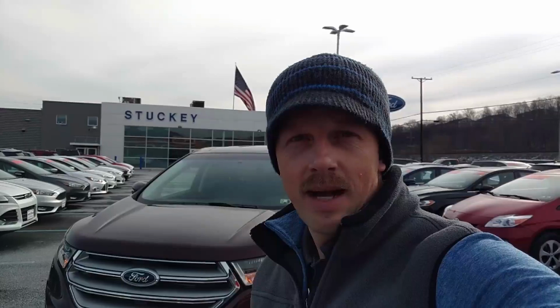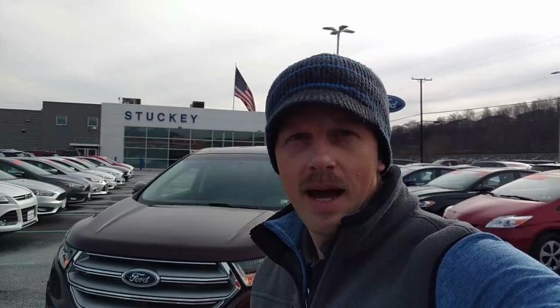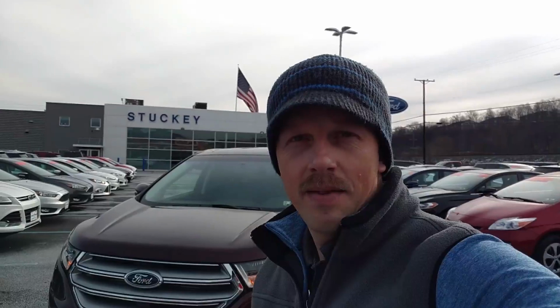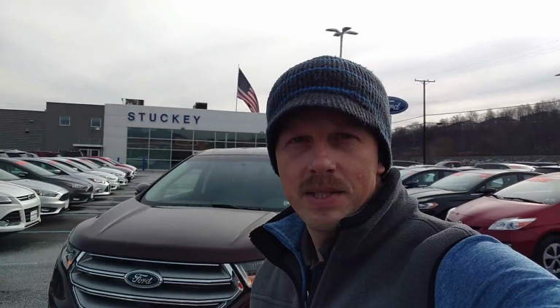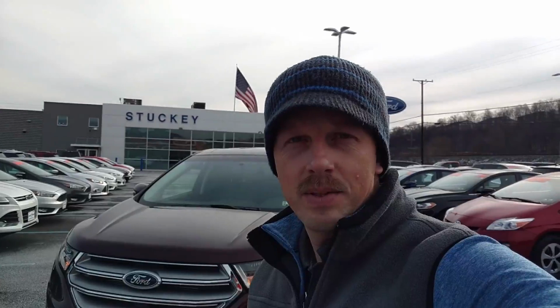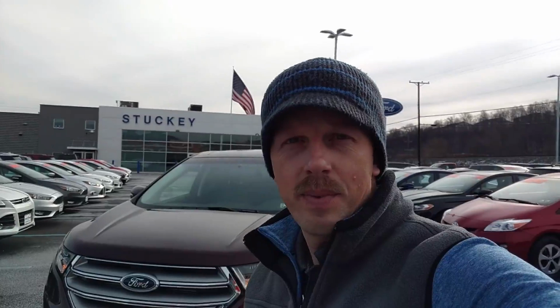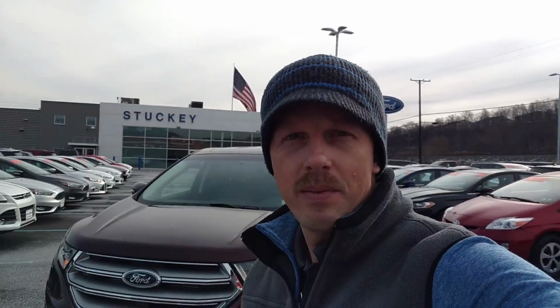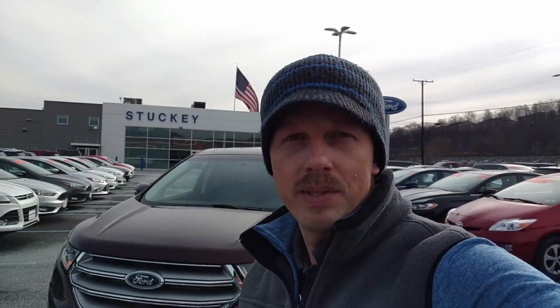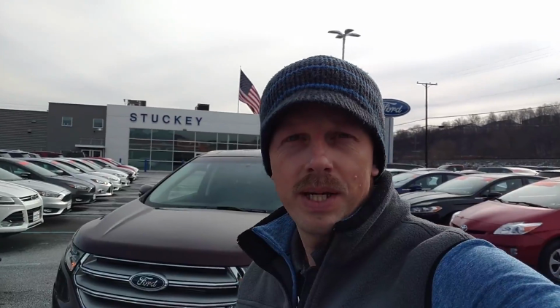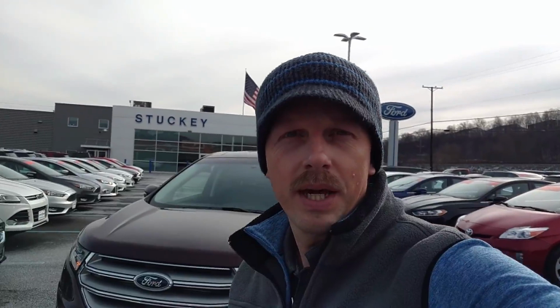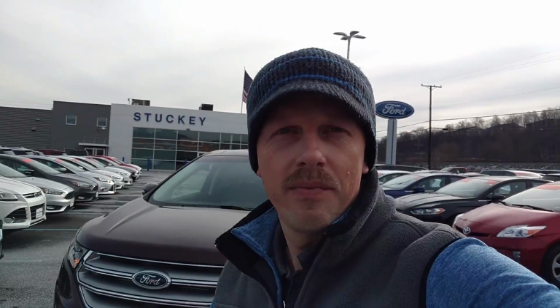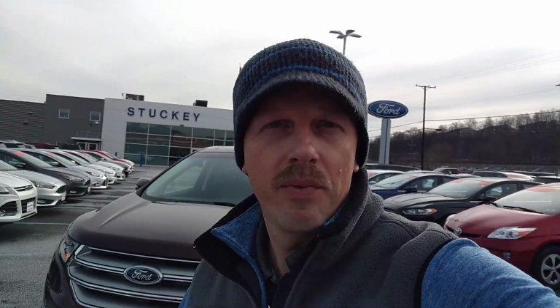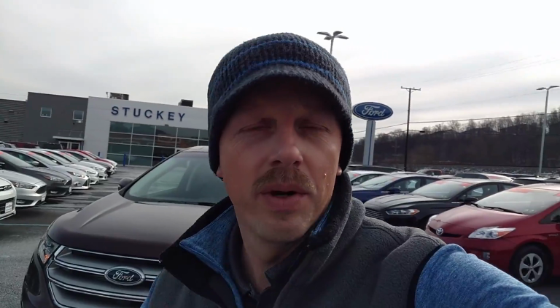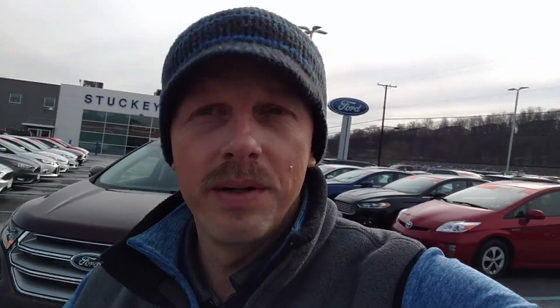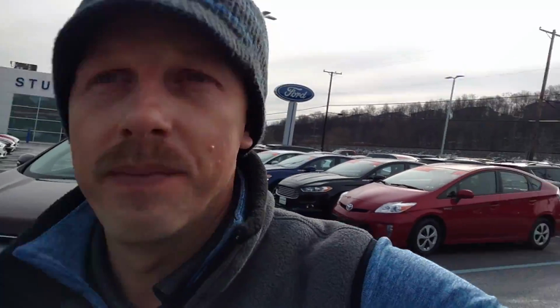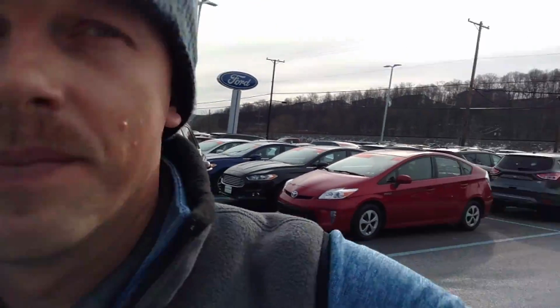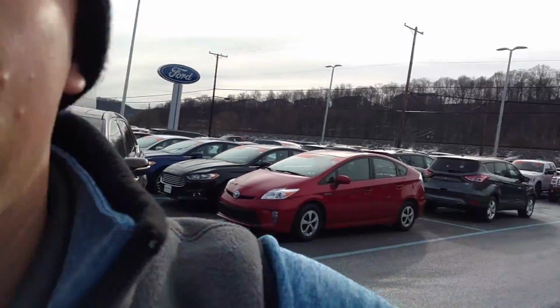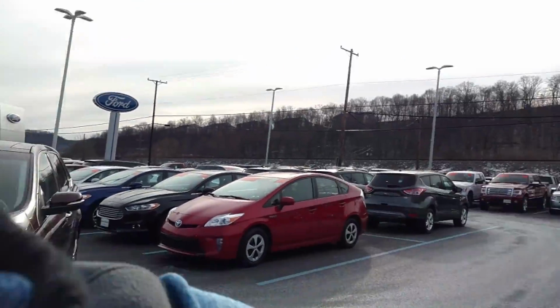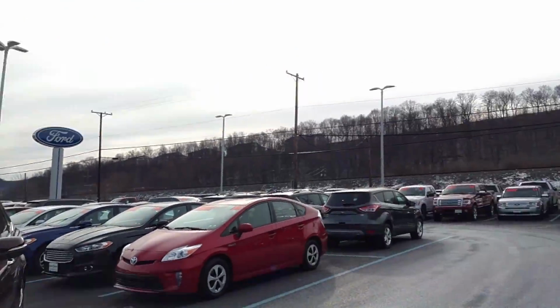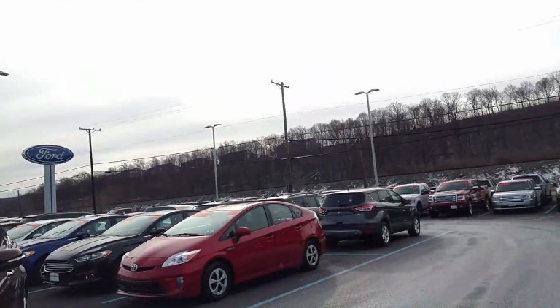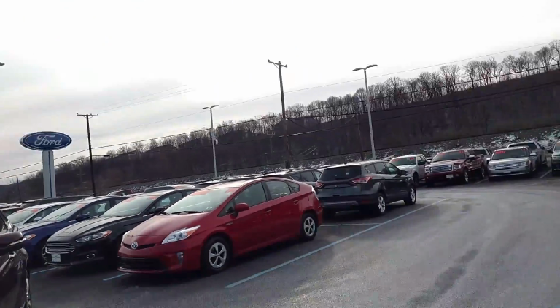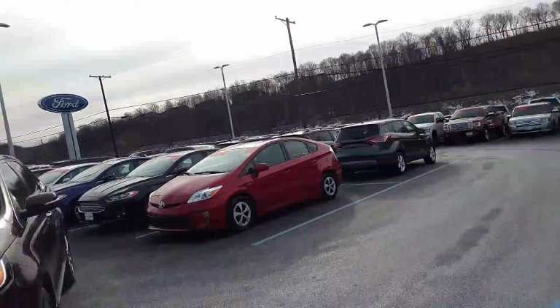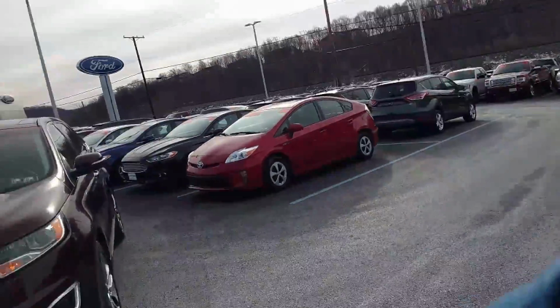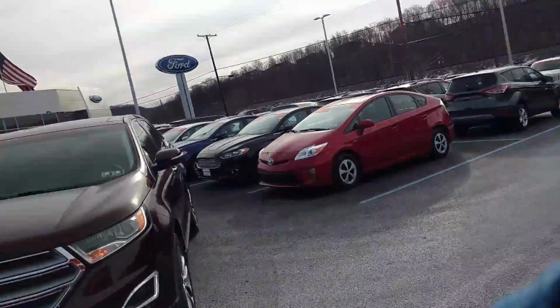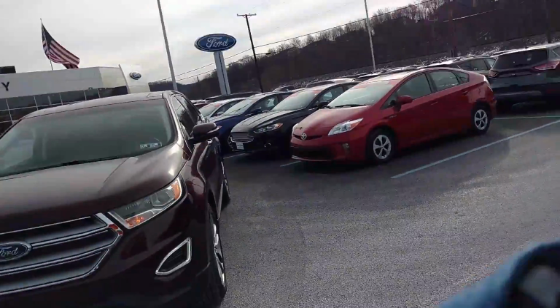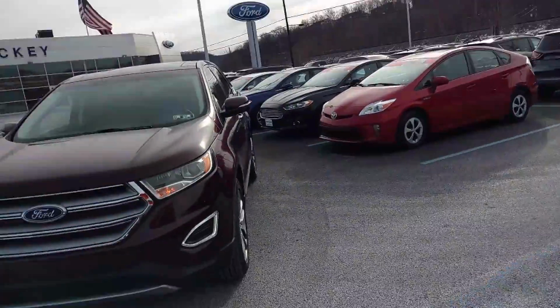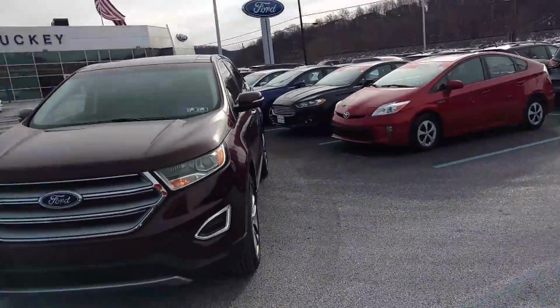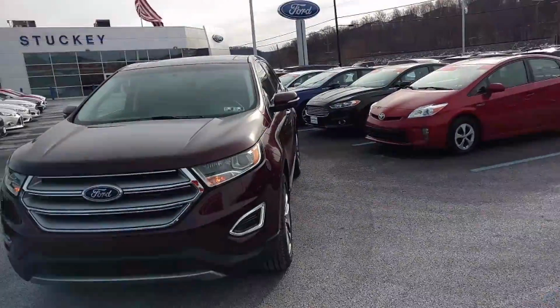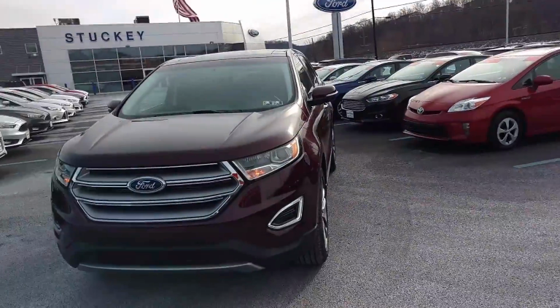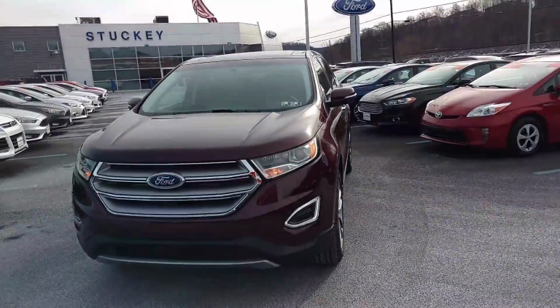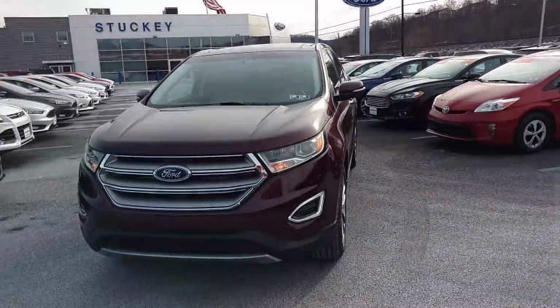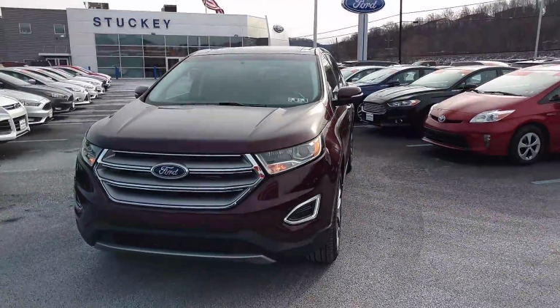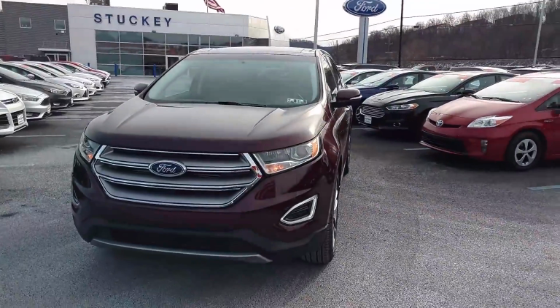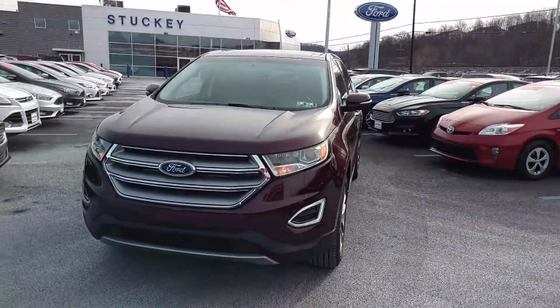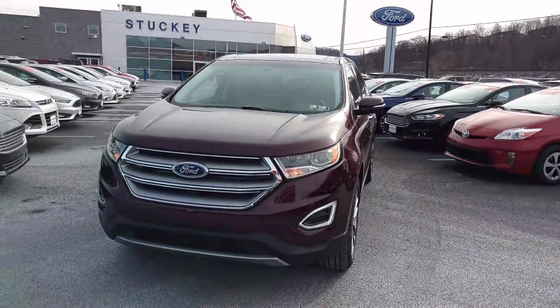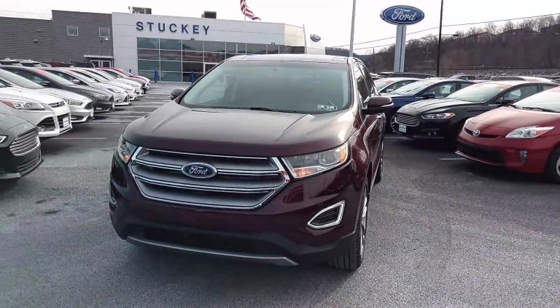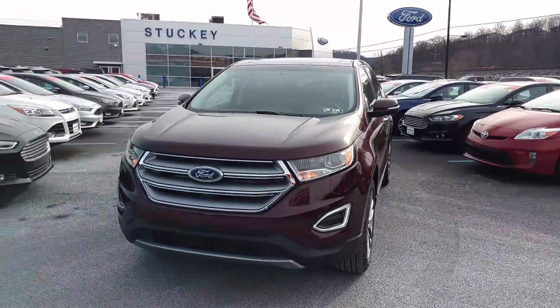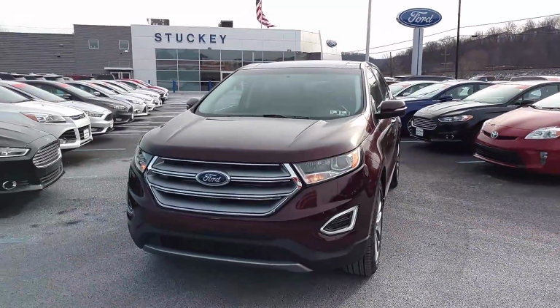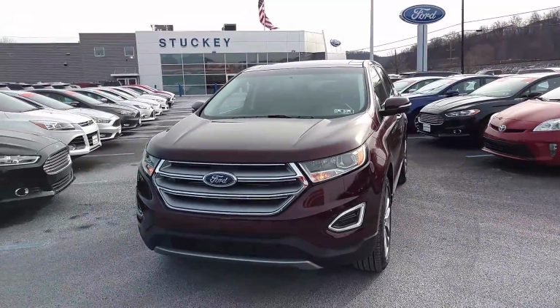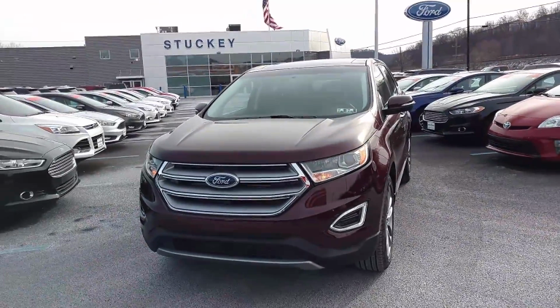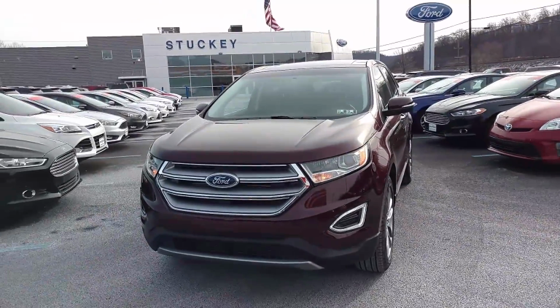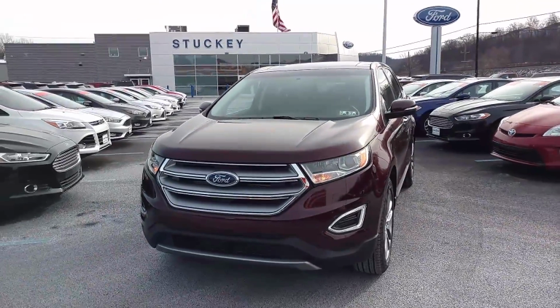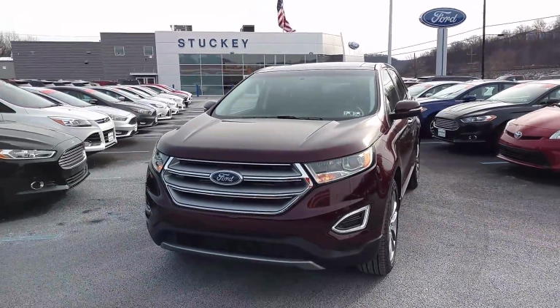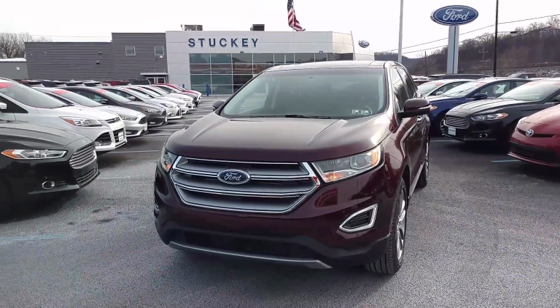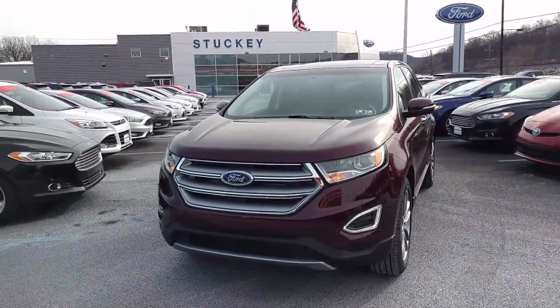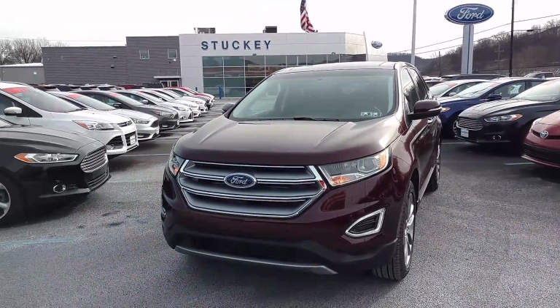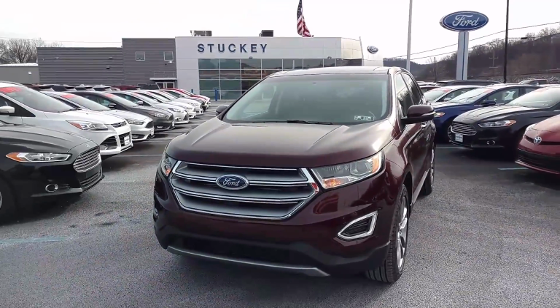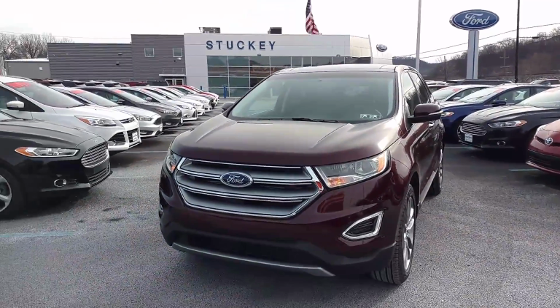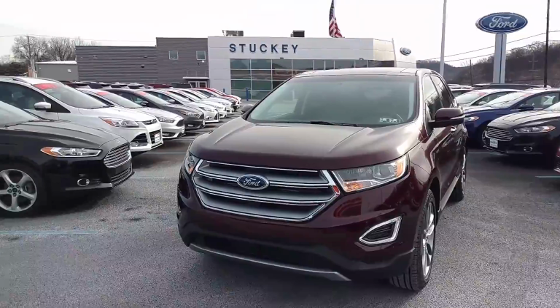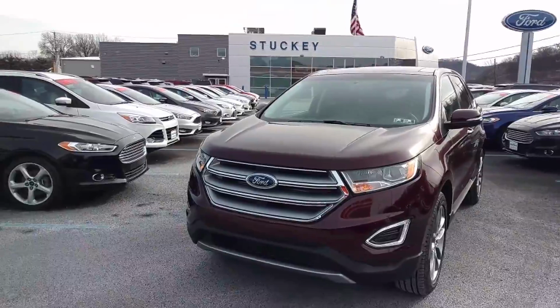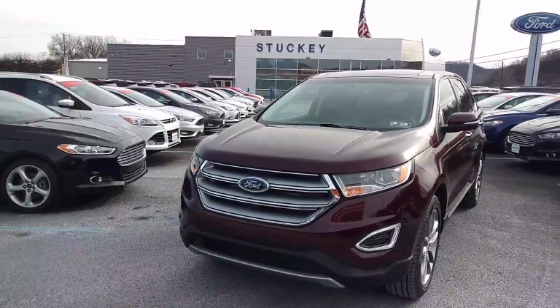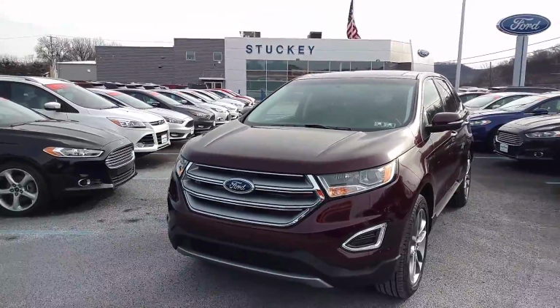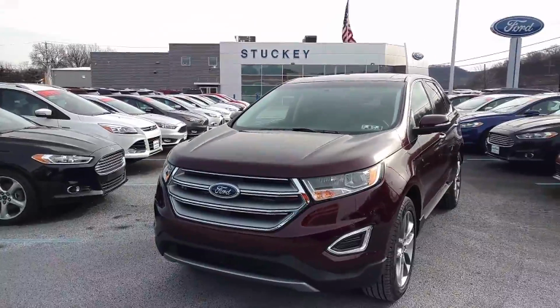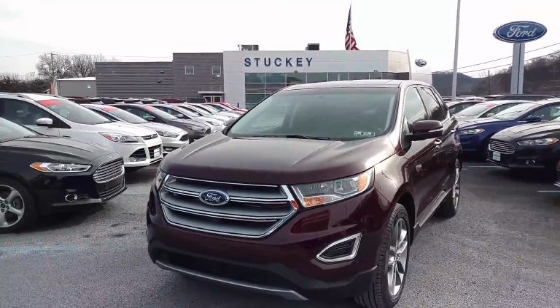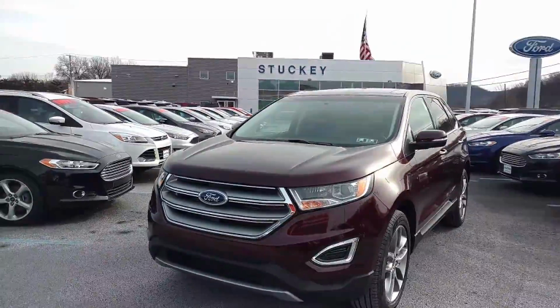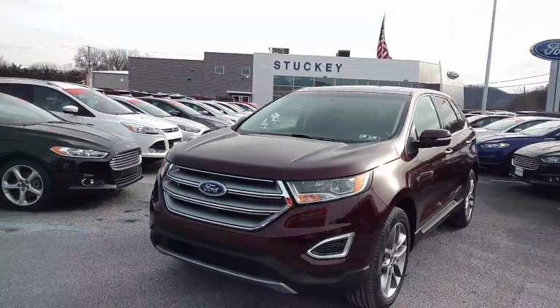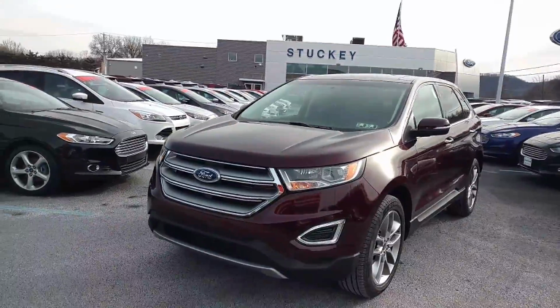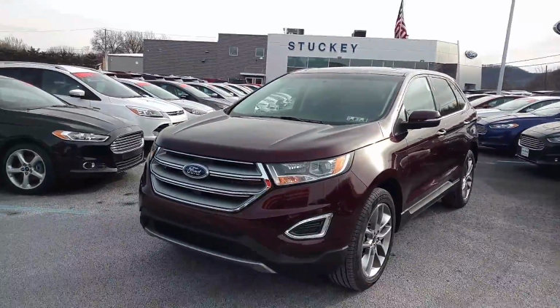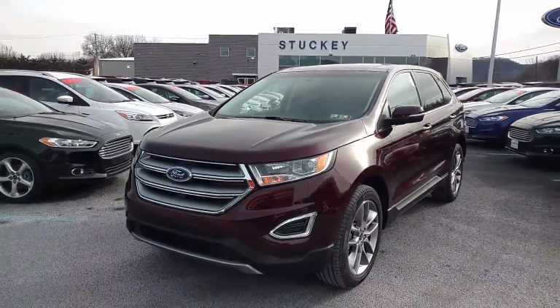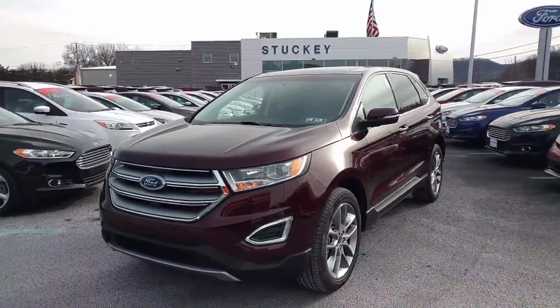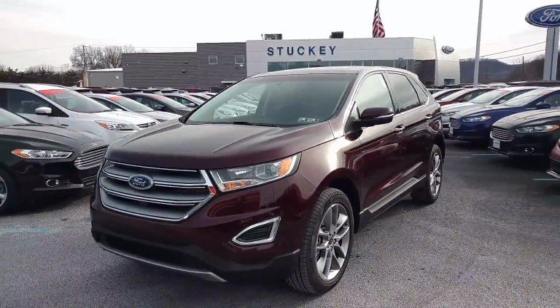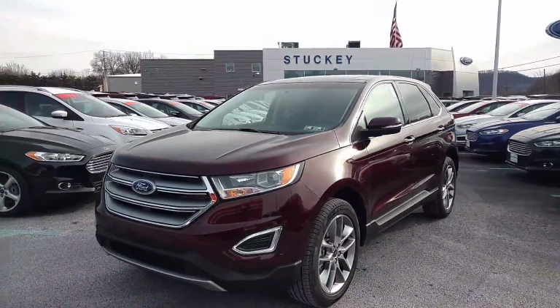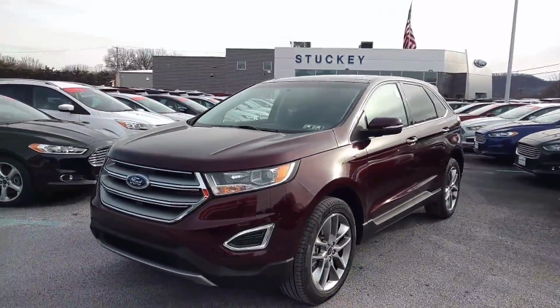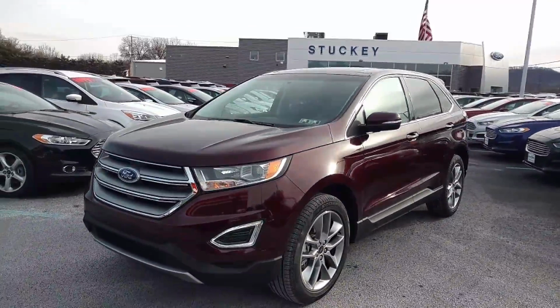Hi, this is Ben with Stucky Ford. This is our 2017 Ford Edge Titanium.